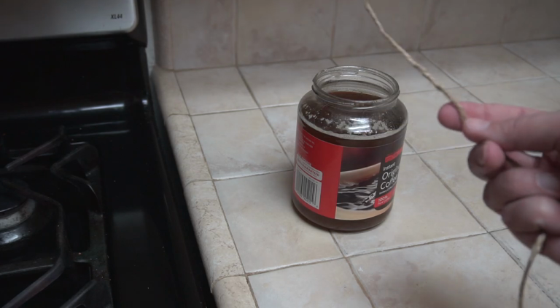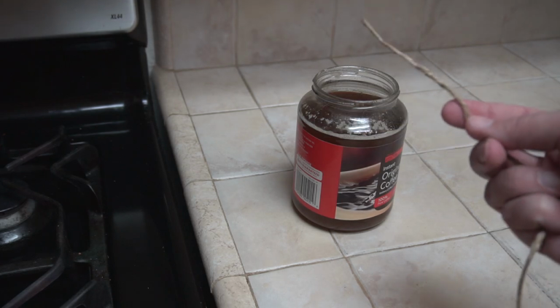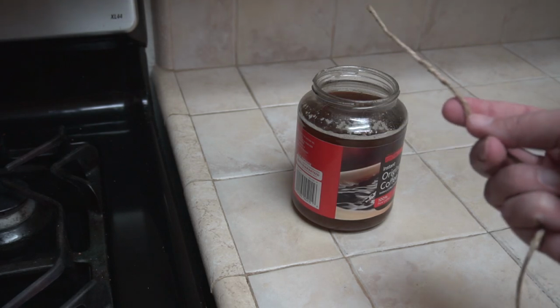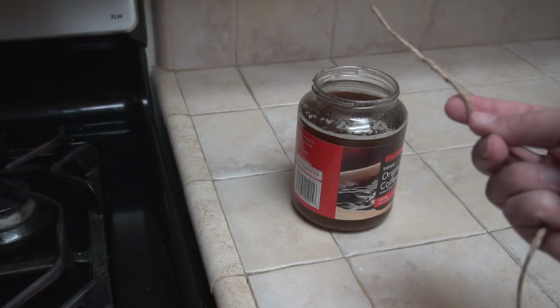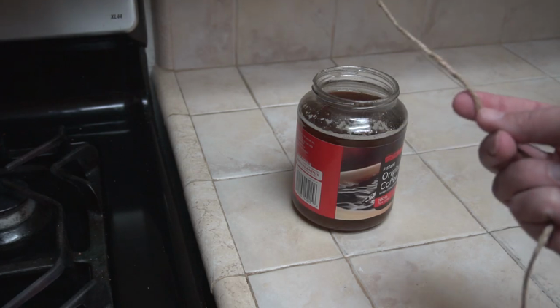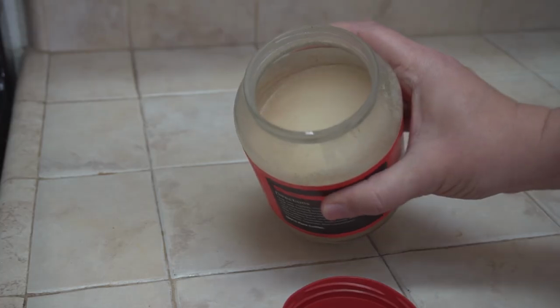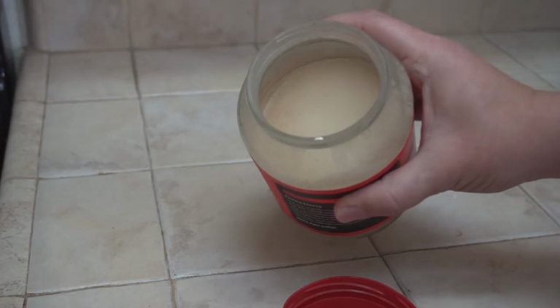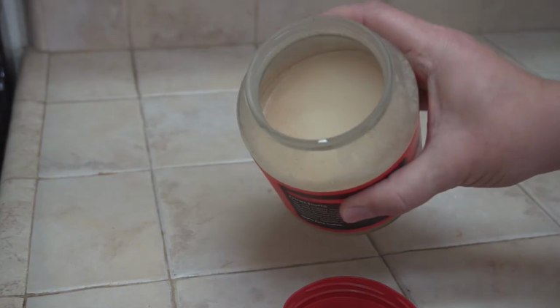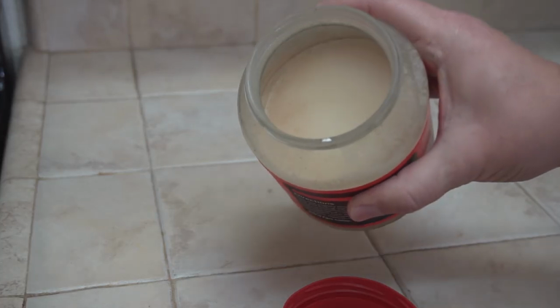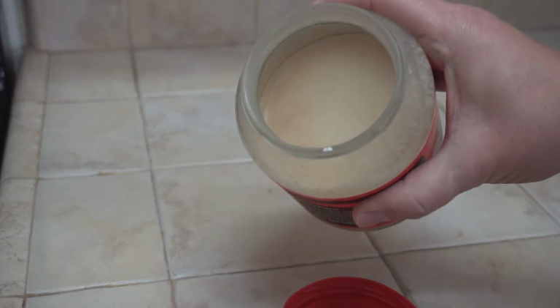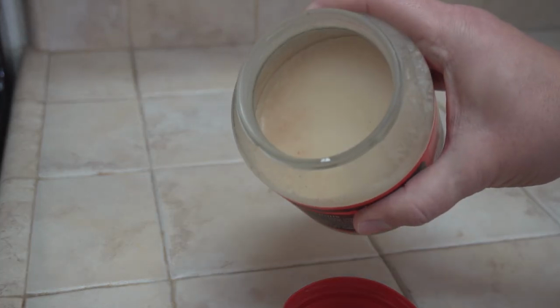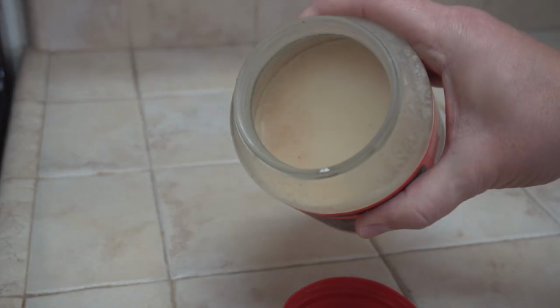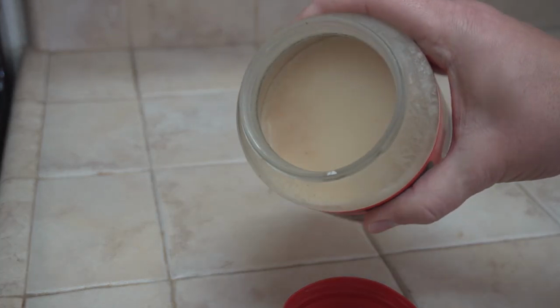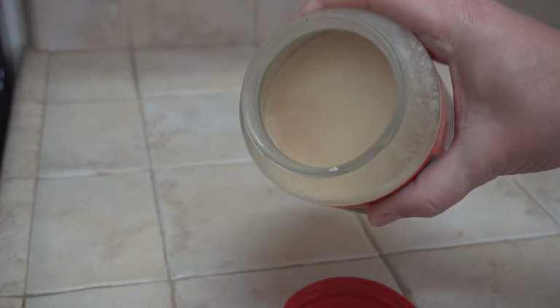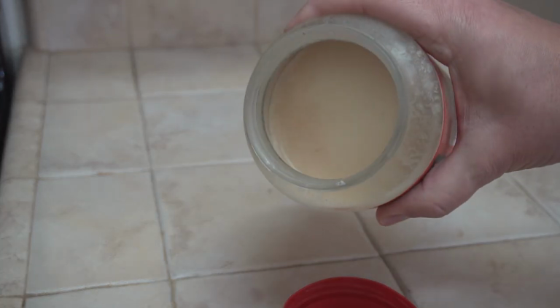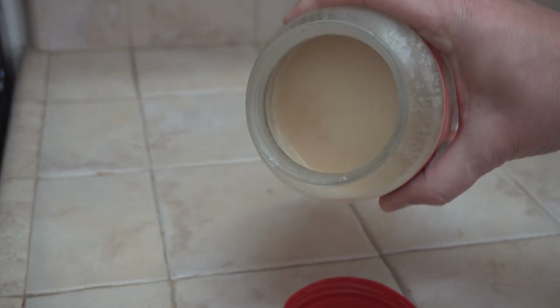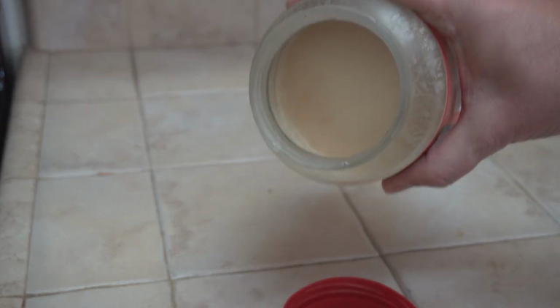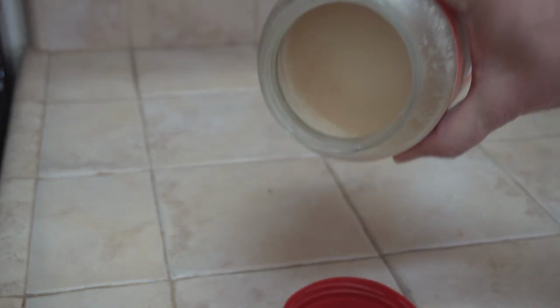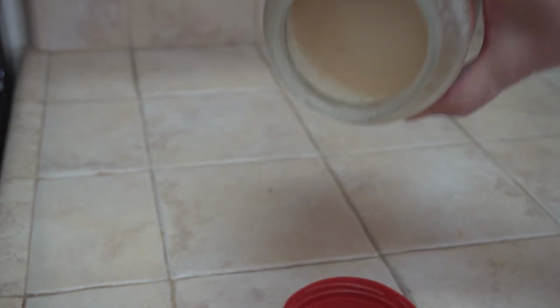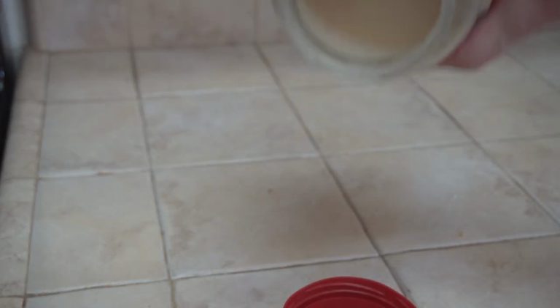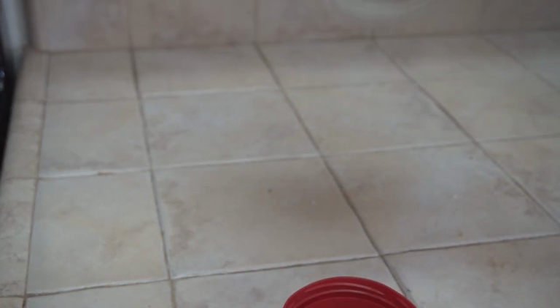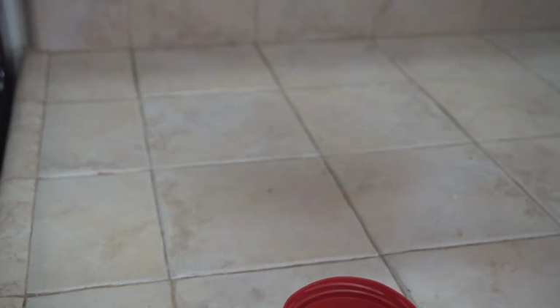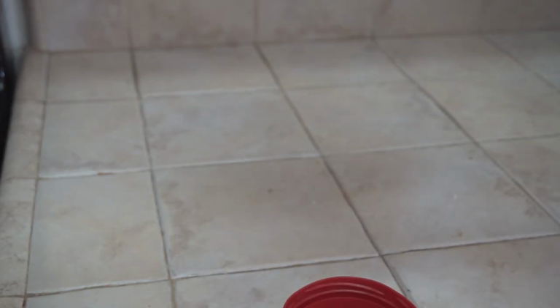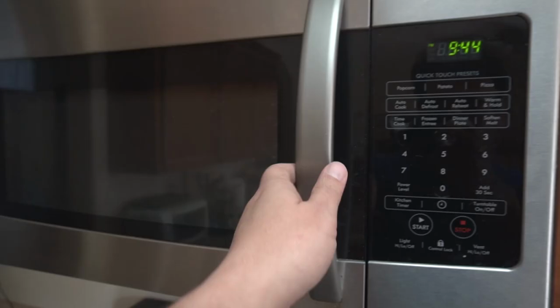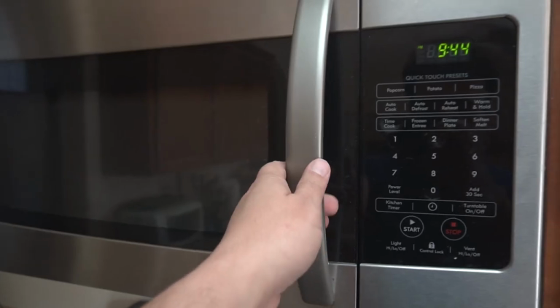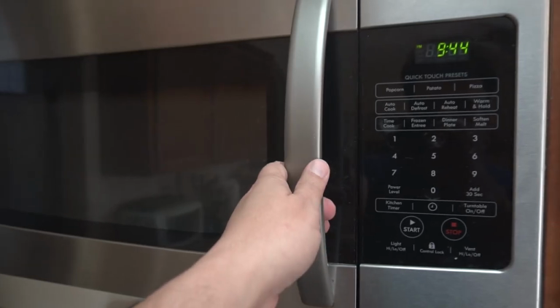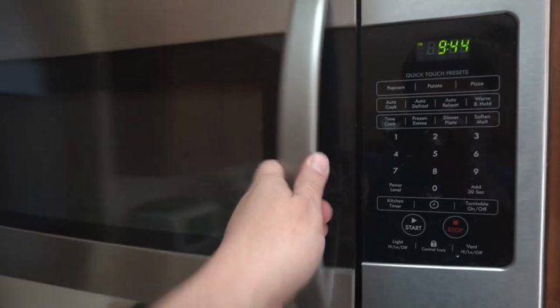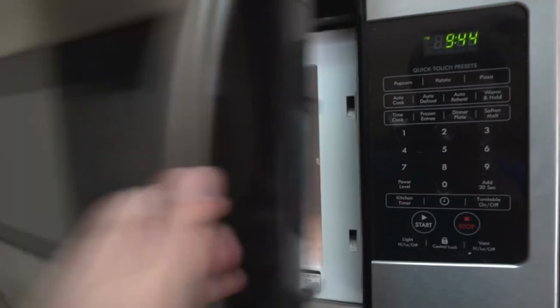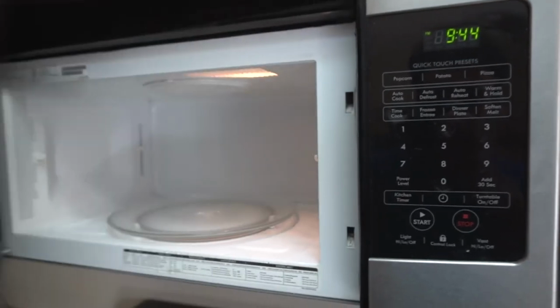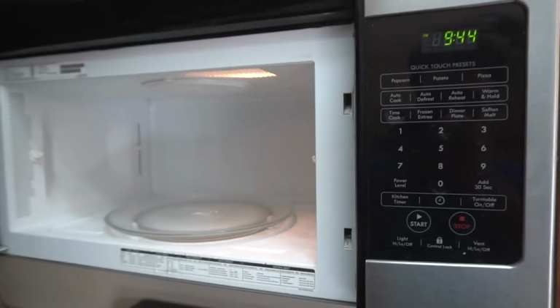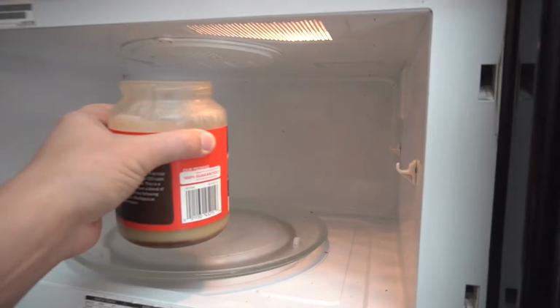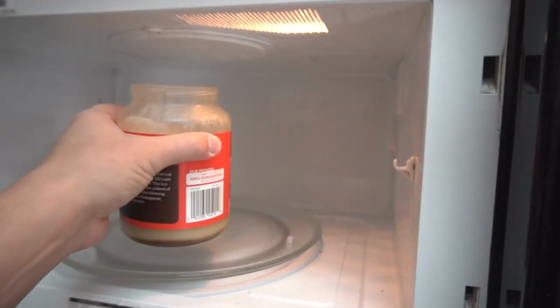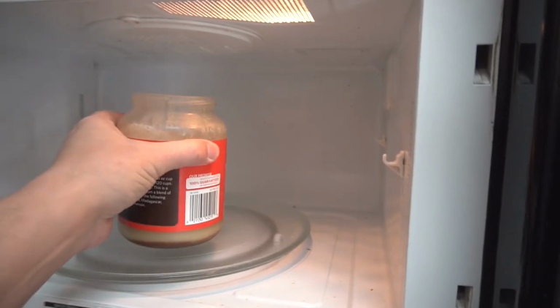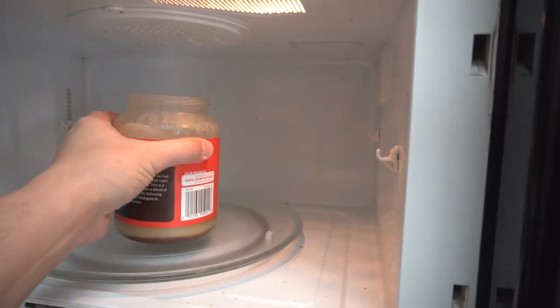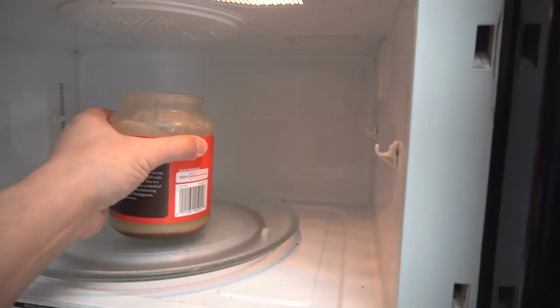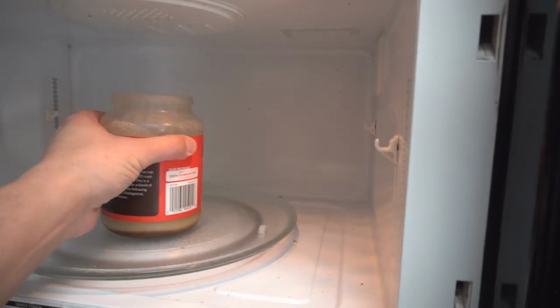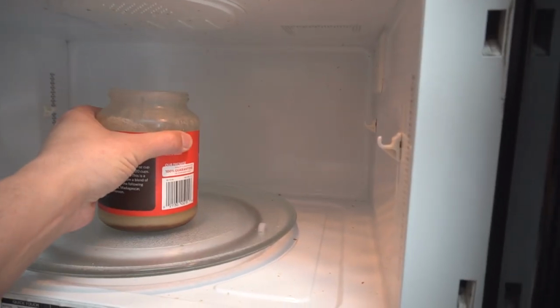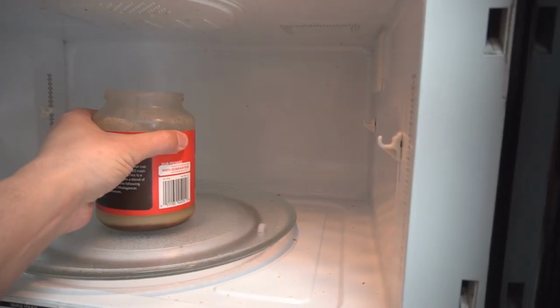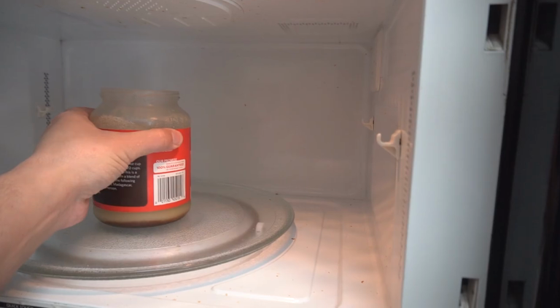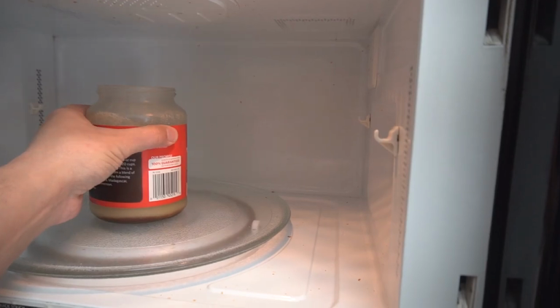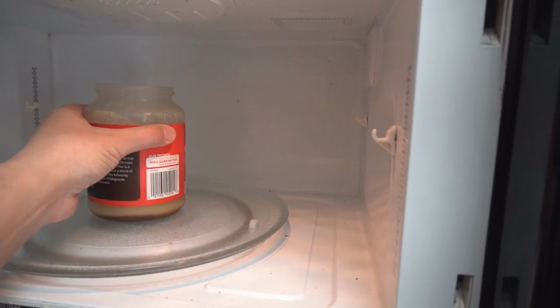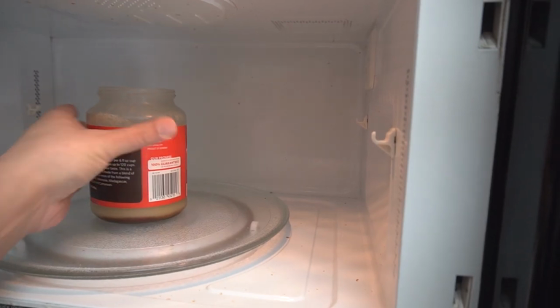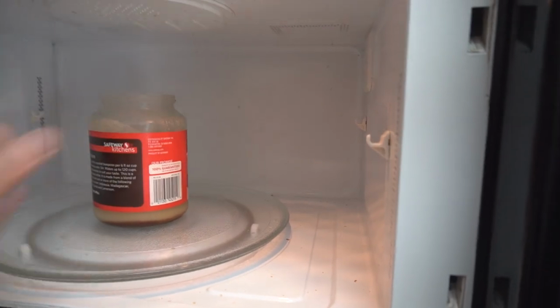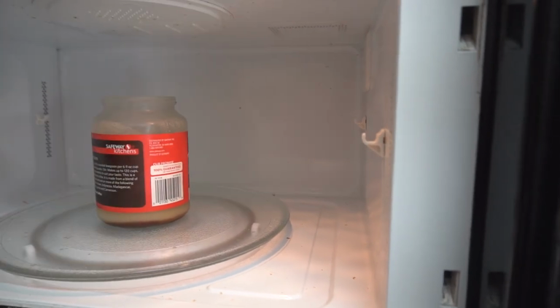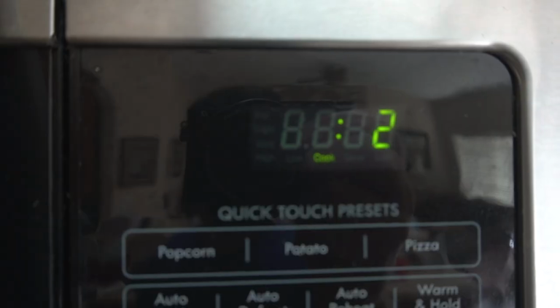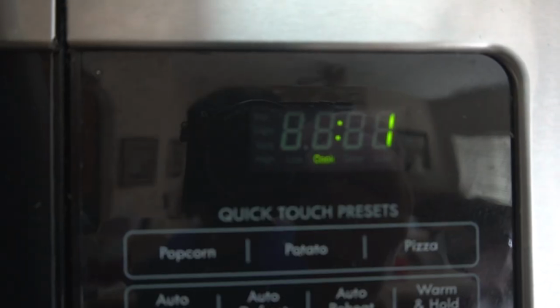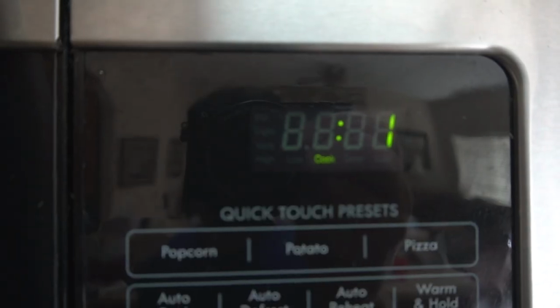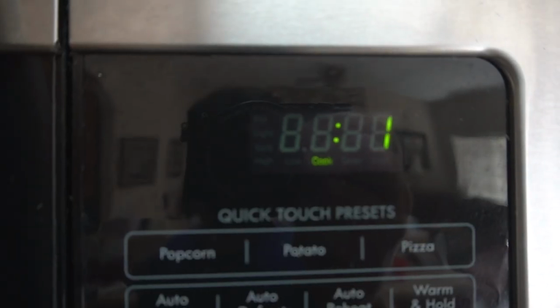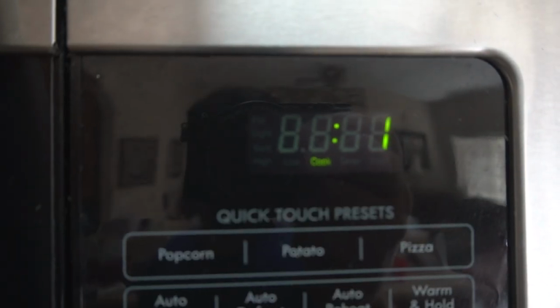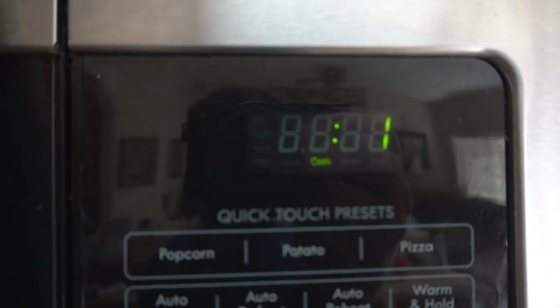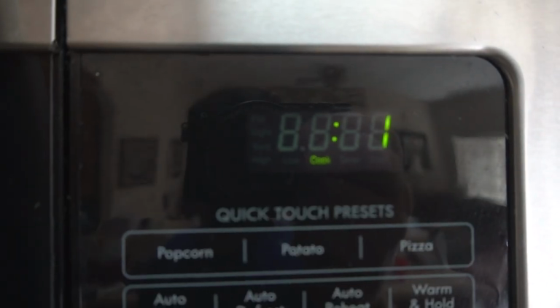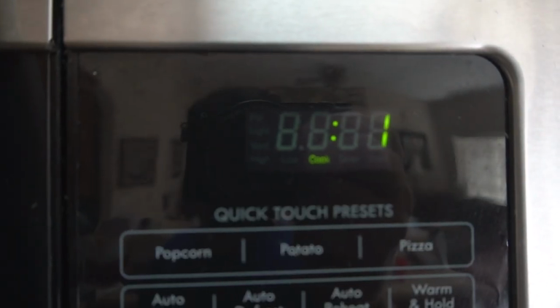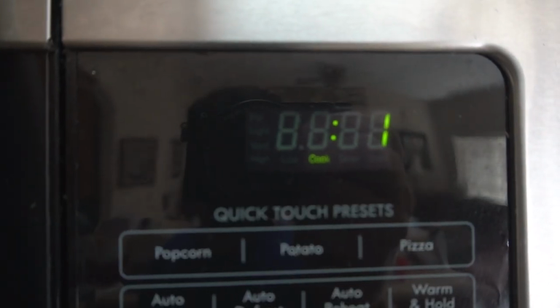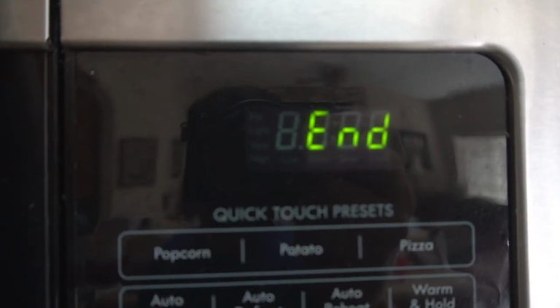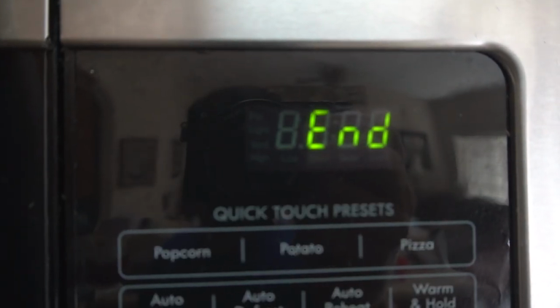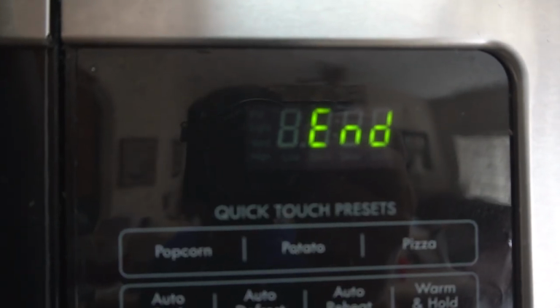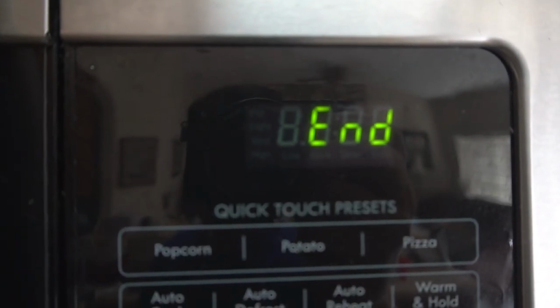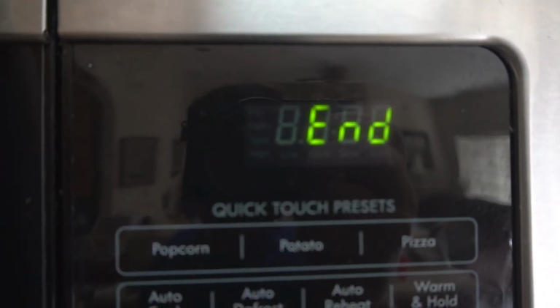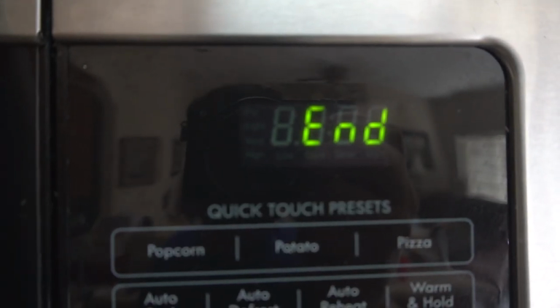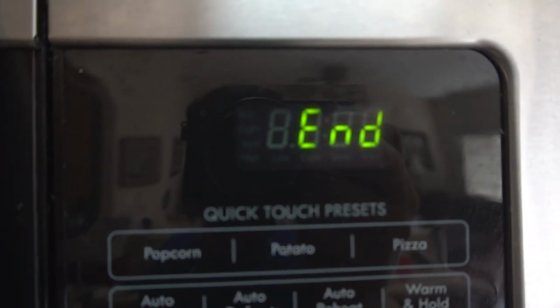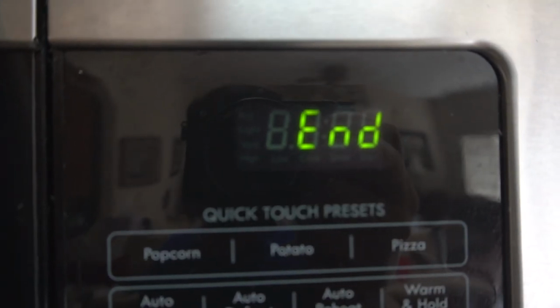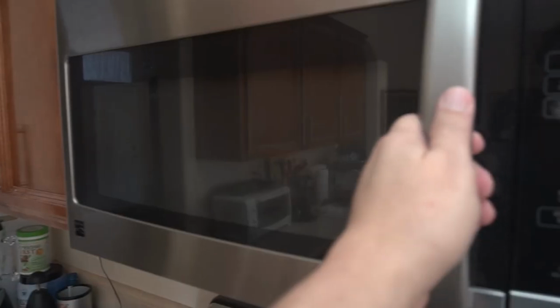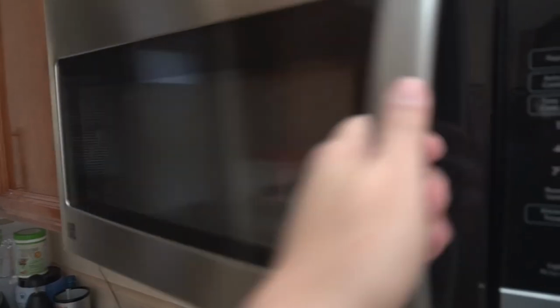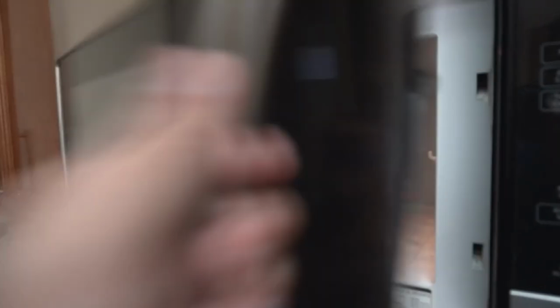If you're using bacon grease that has solidified, you can warm it up in the microwave and then it will be ready to pour into the jar you're using for your candle.